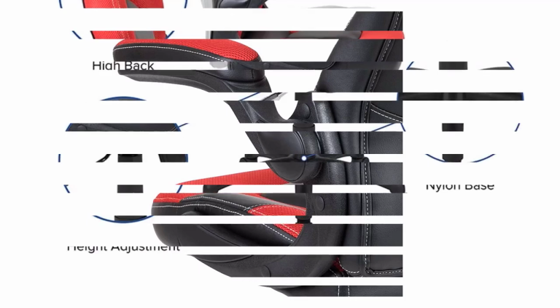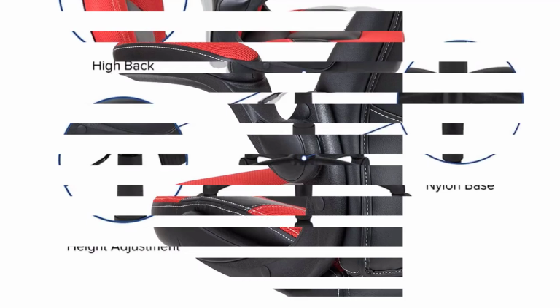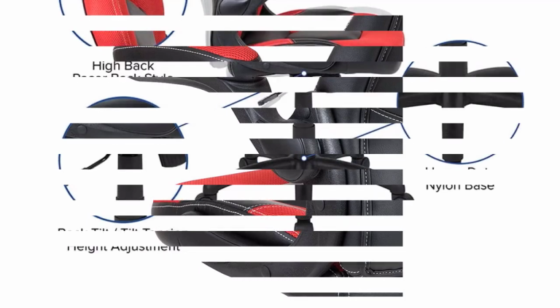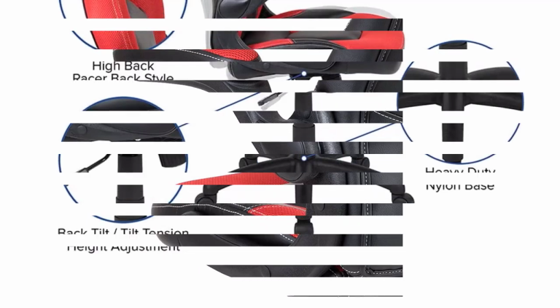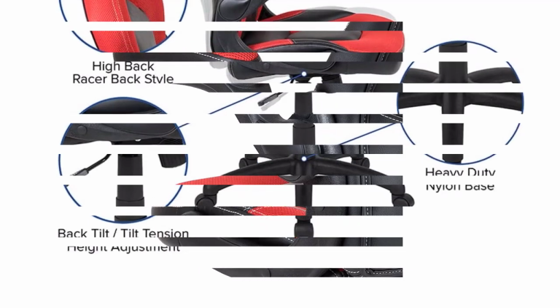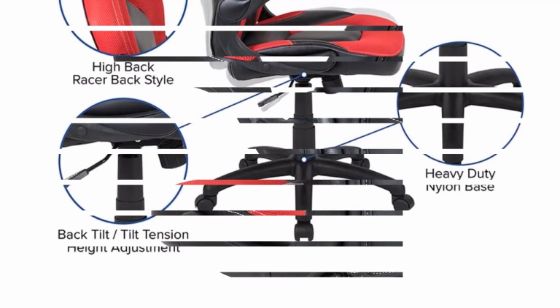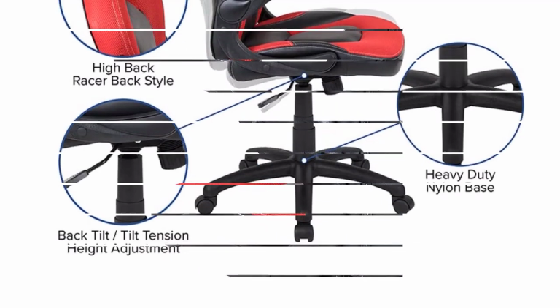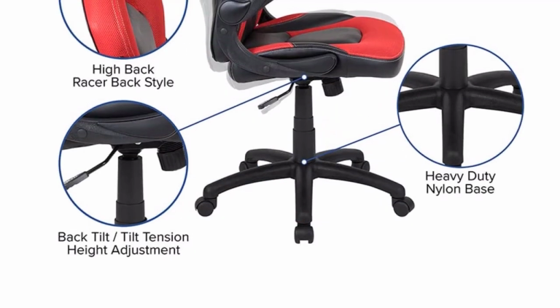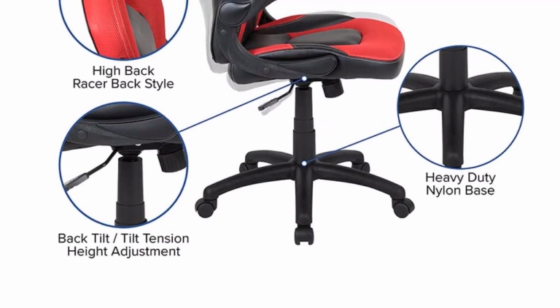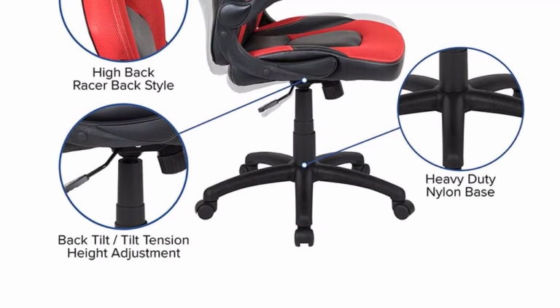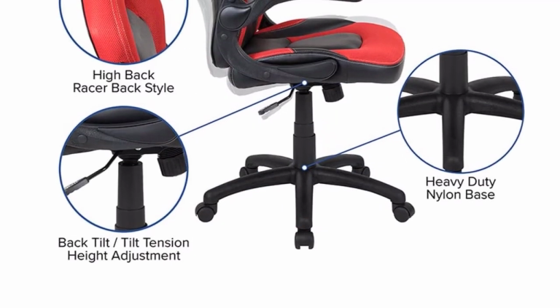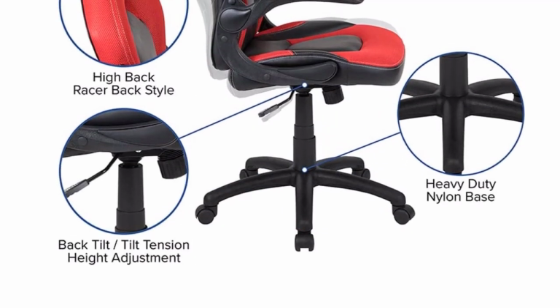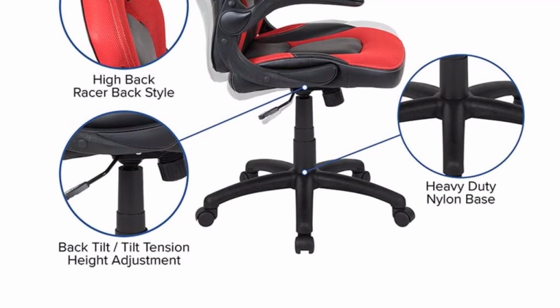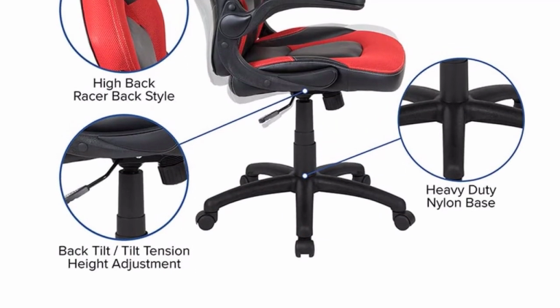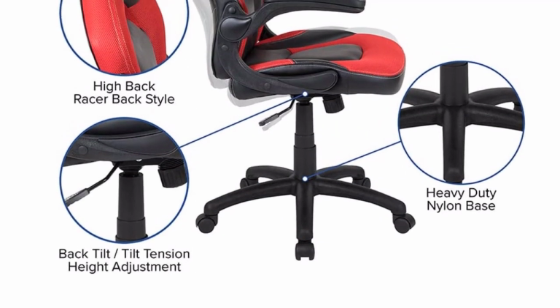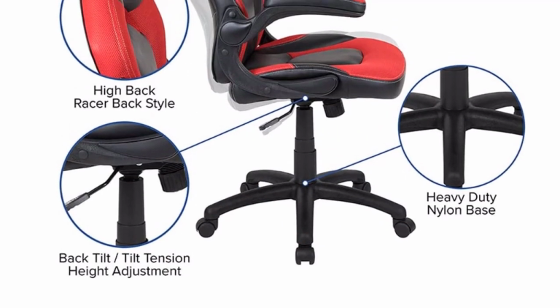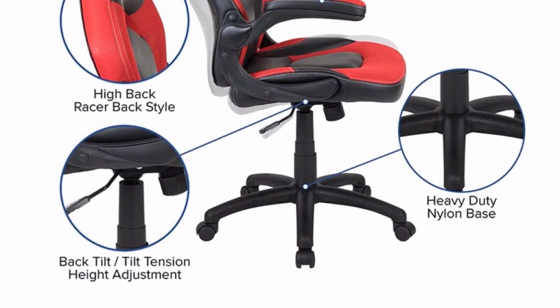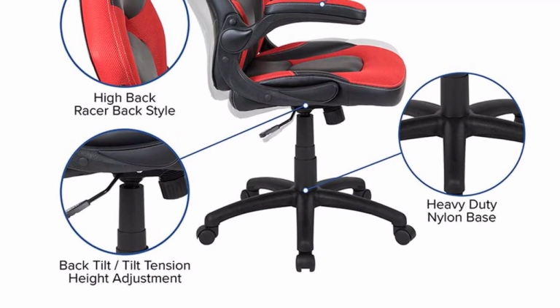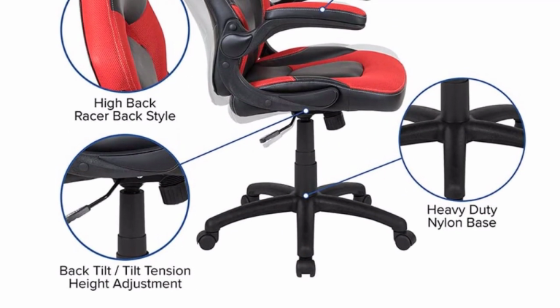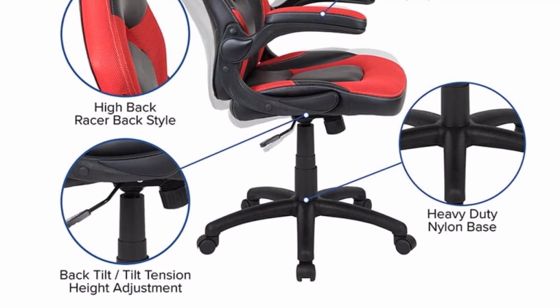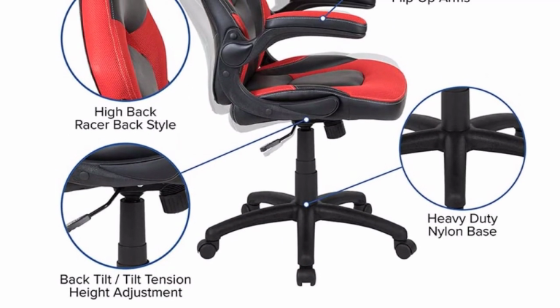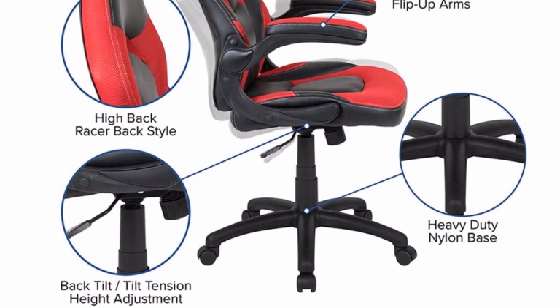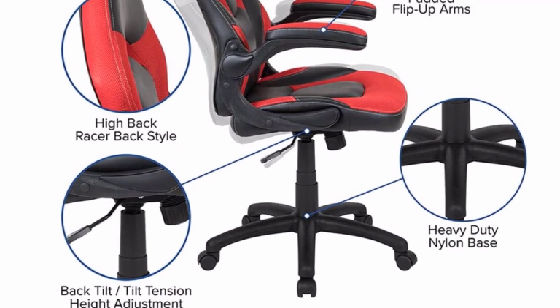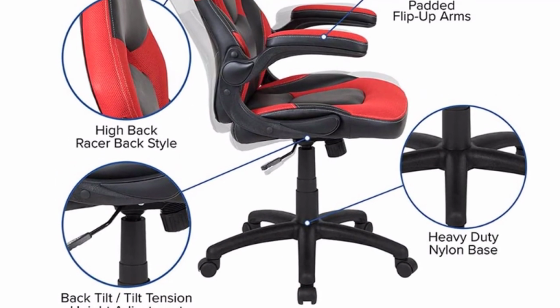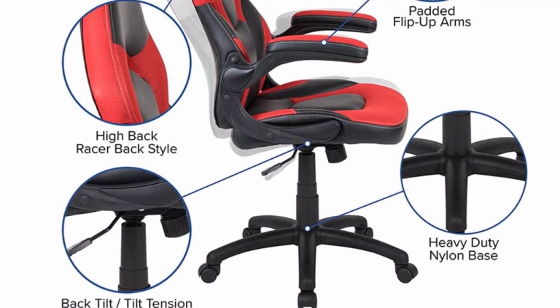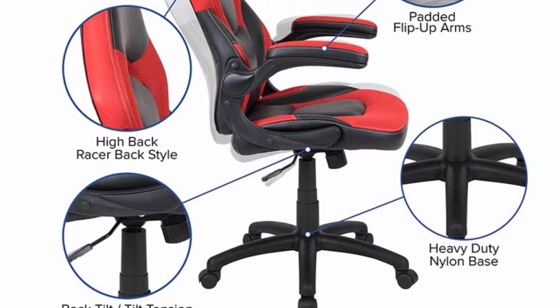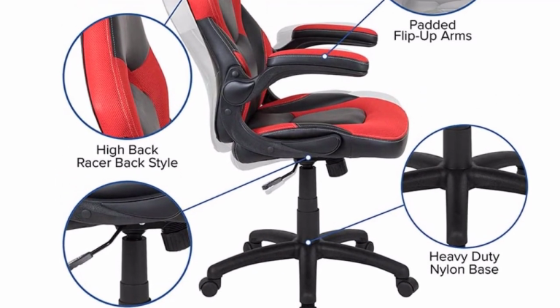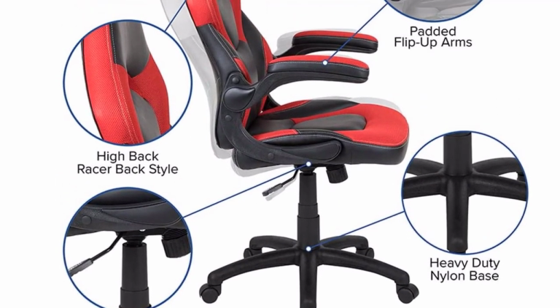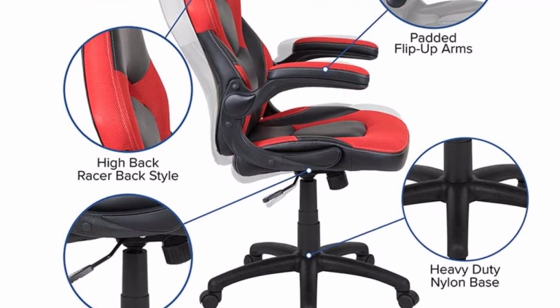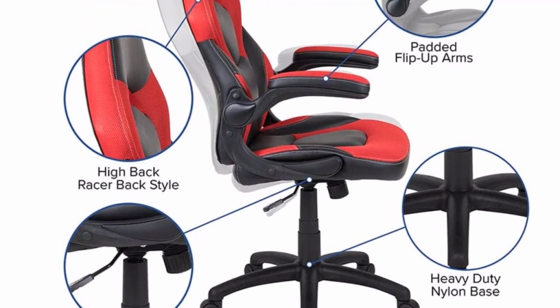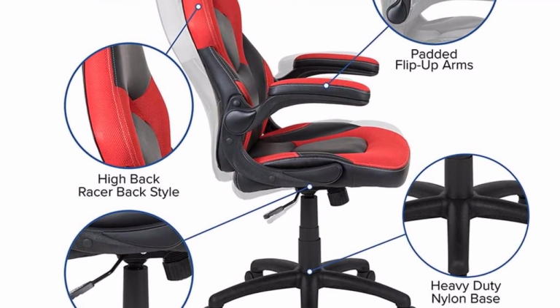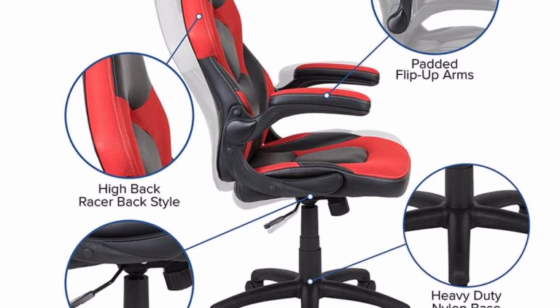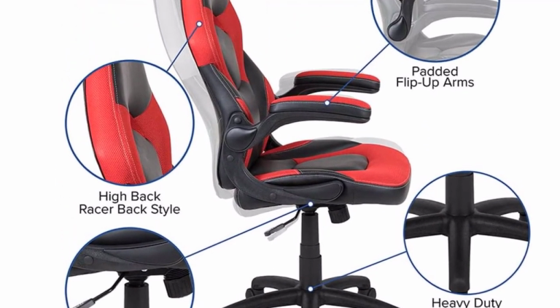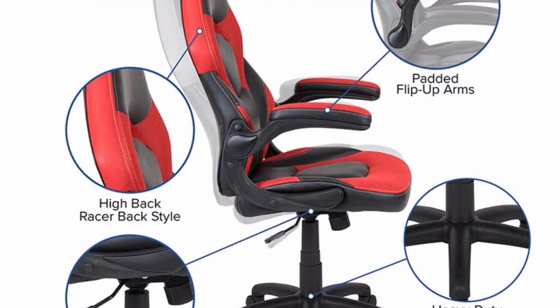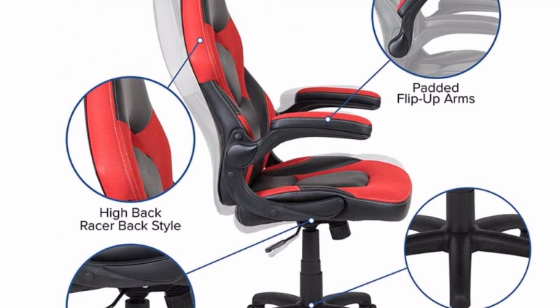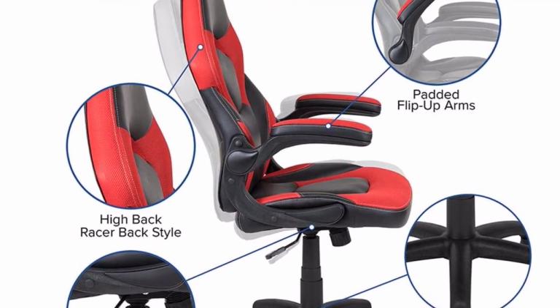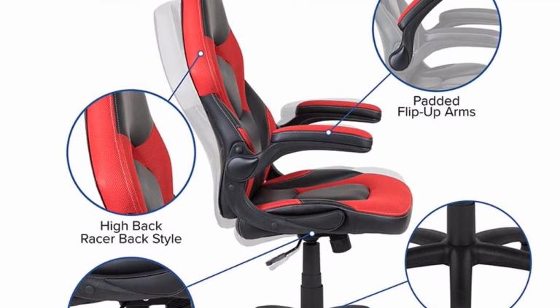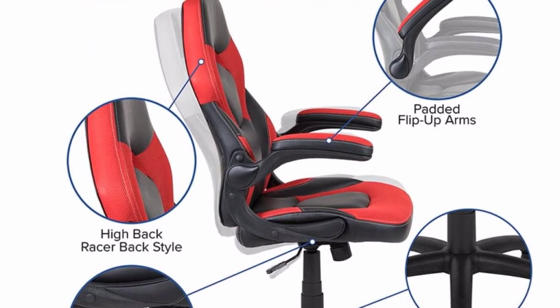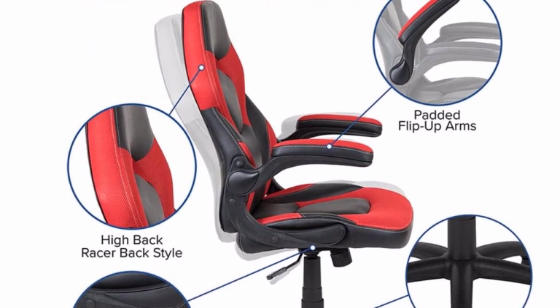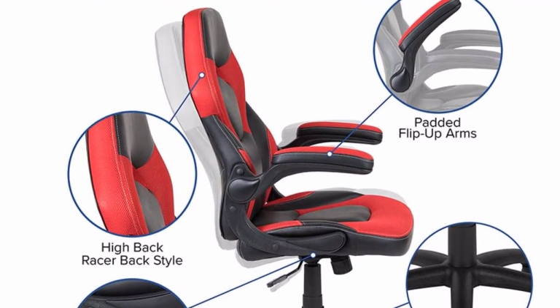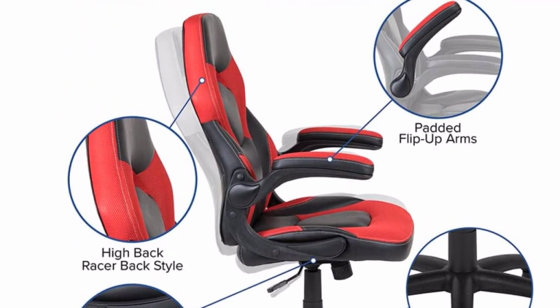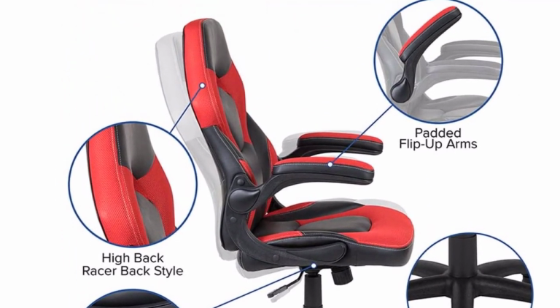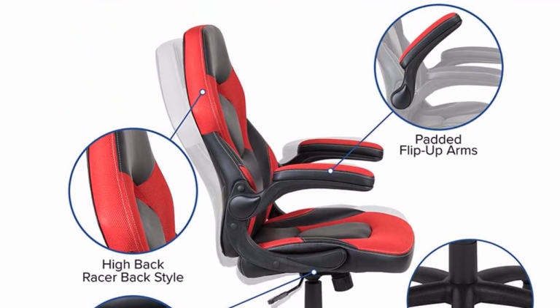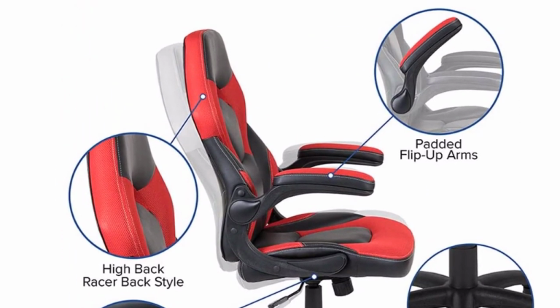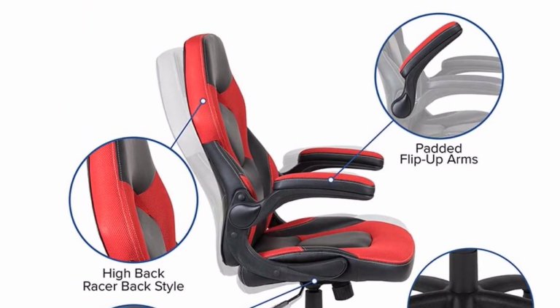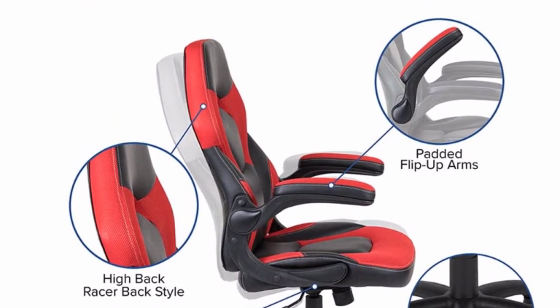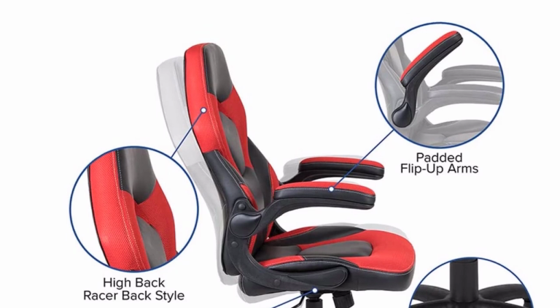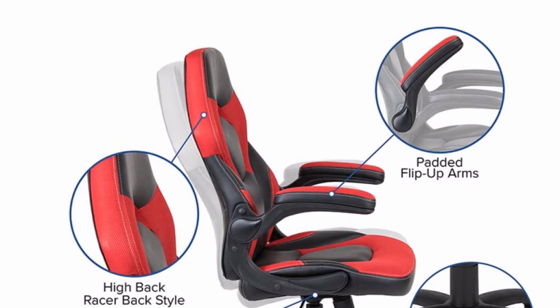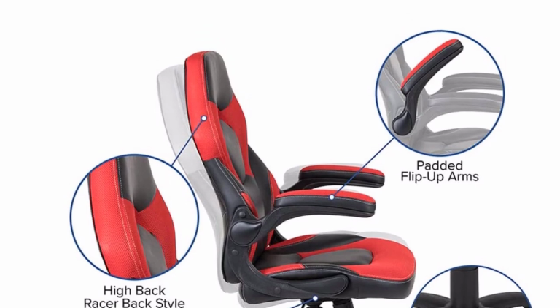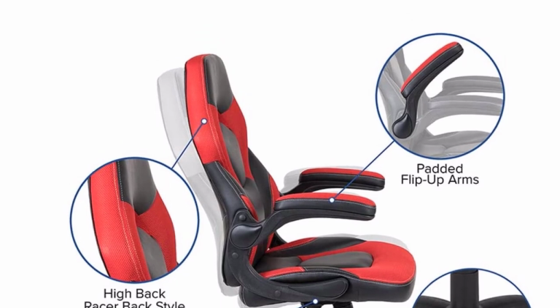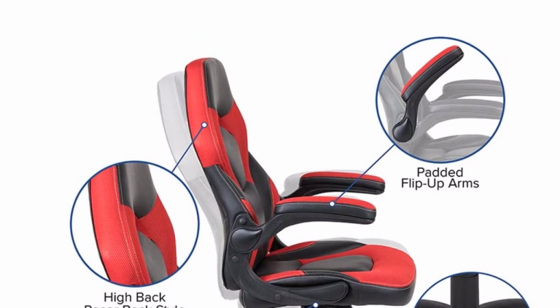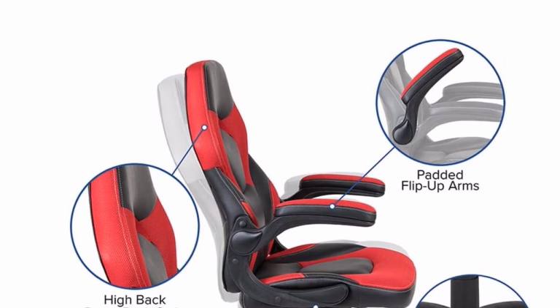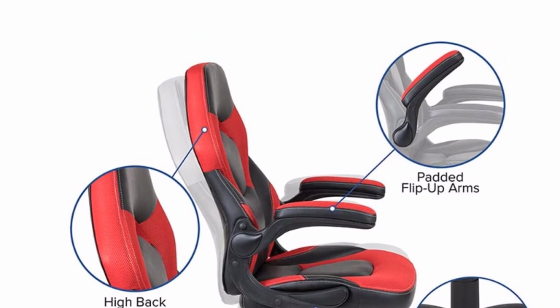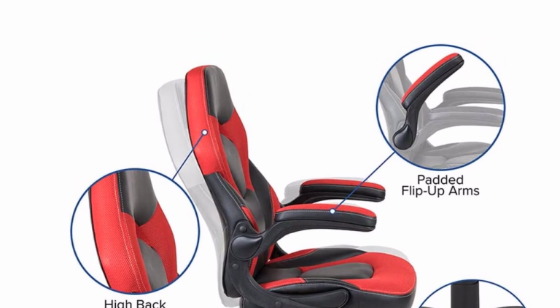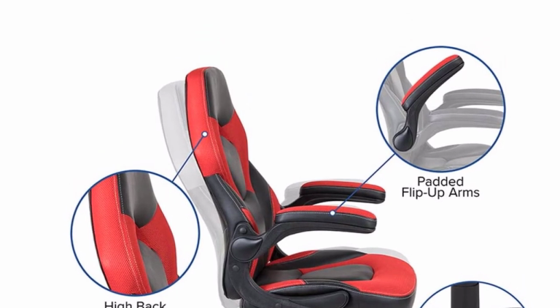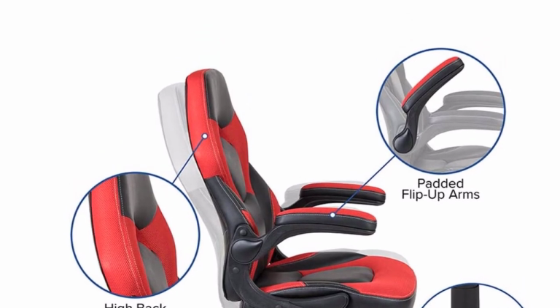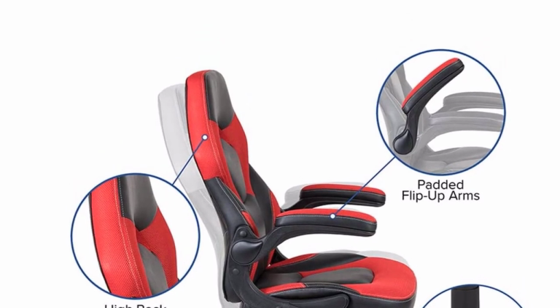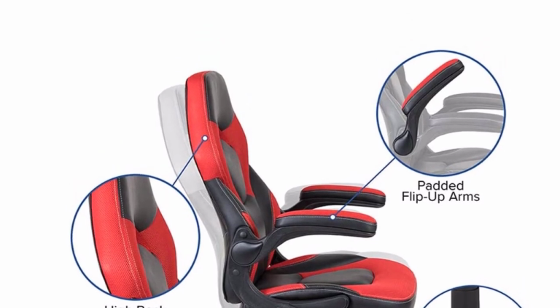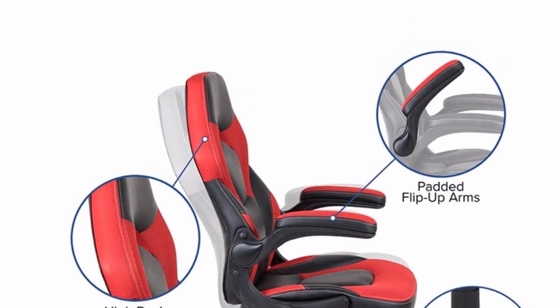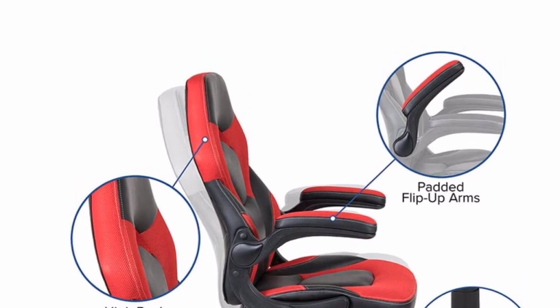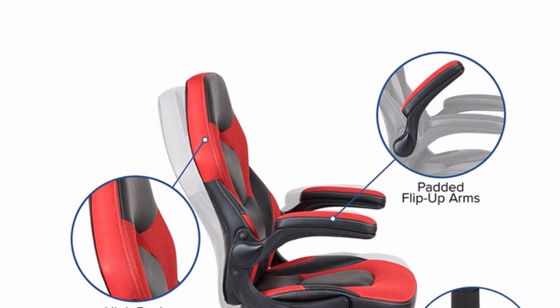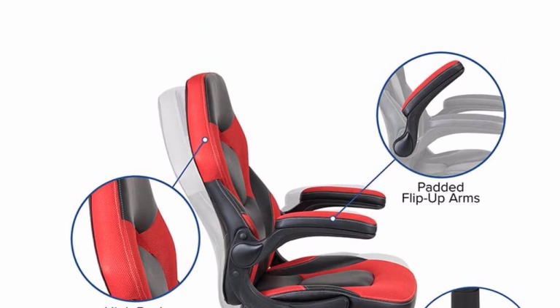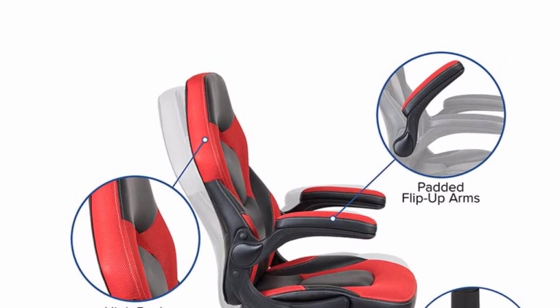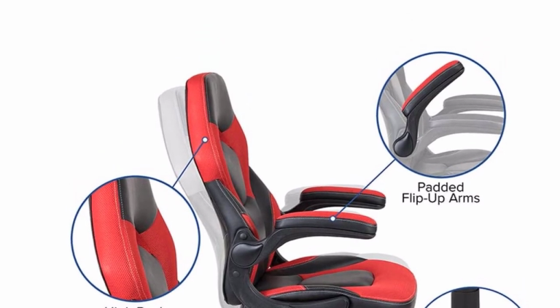Pros: Quite a long warranty period, great height adjustment range, and a fairly comfortable design. Cons: Low weight capacity rating.